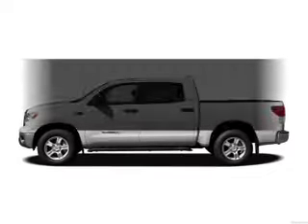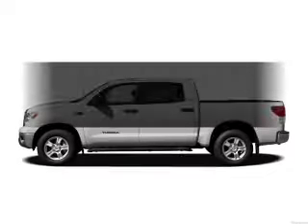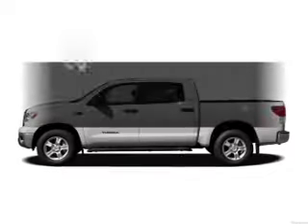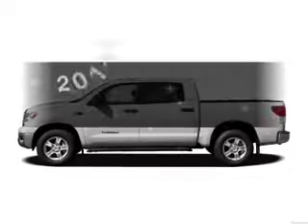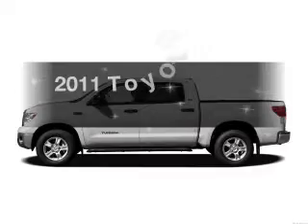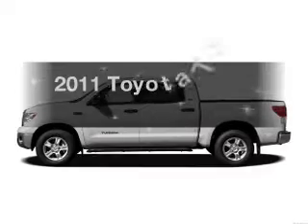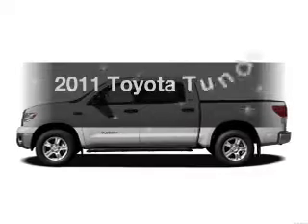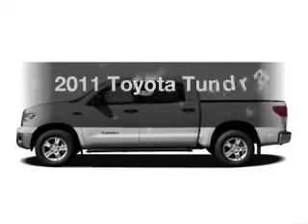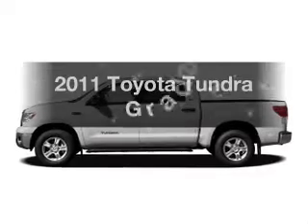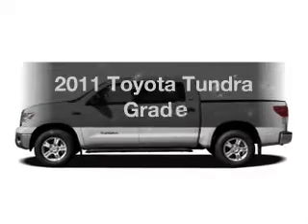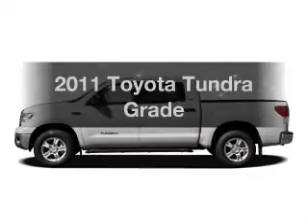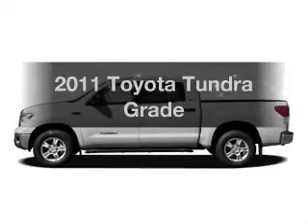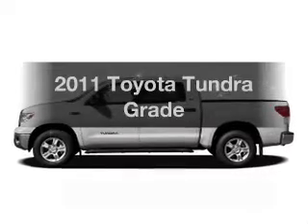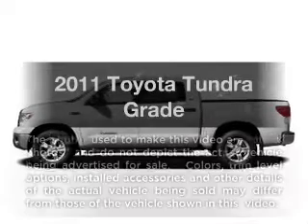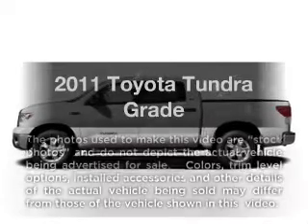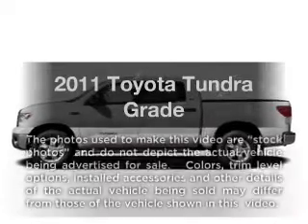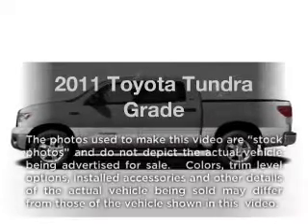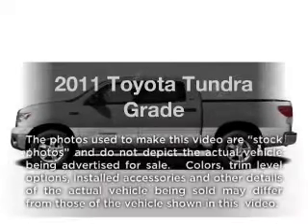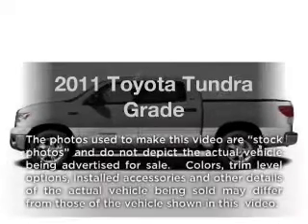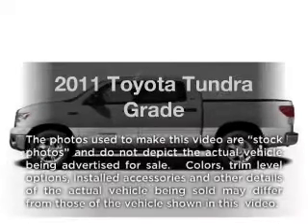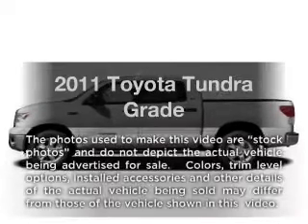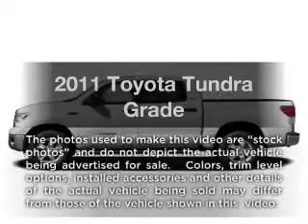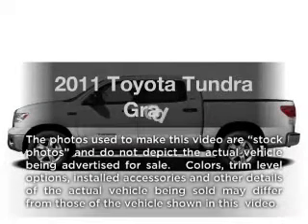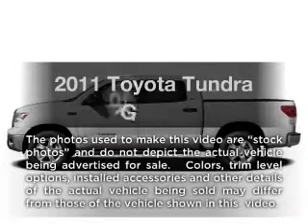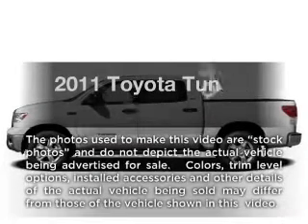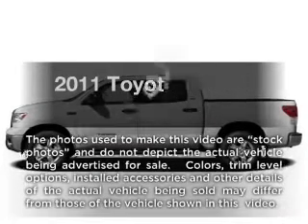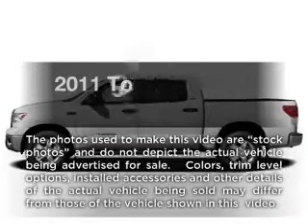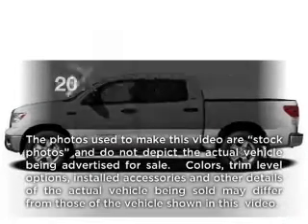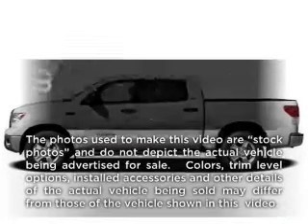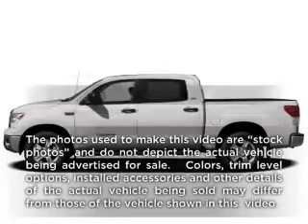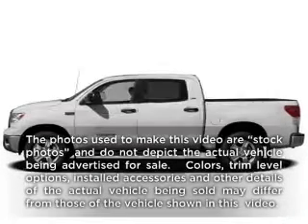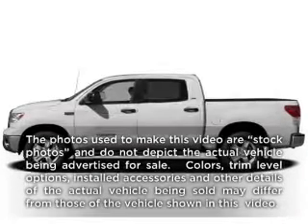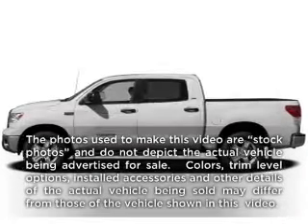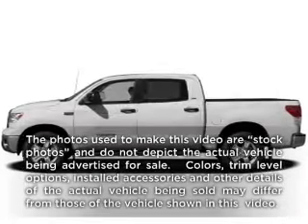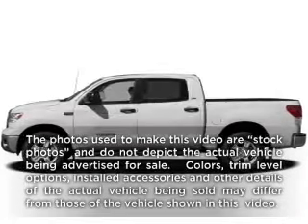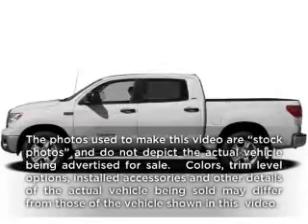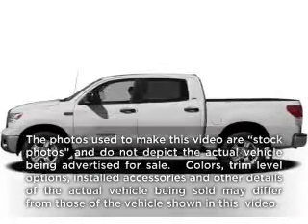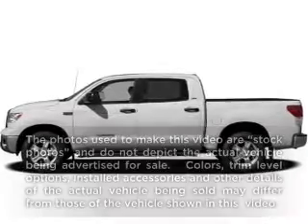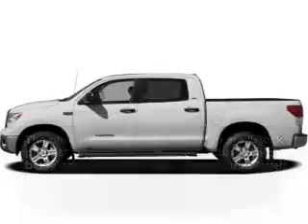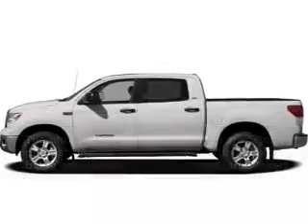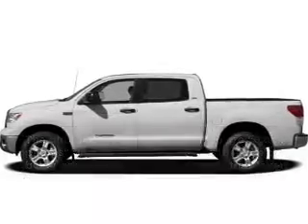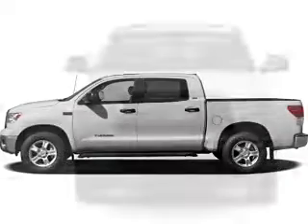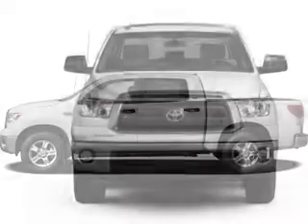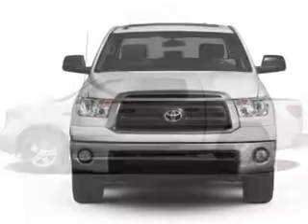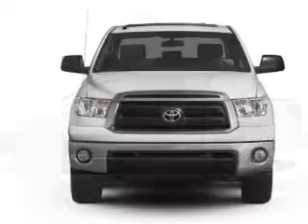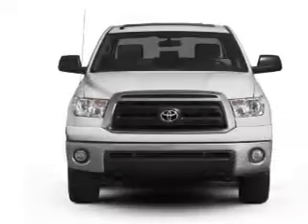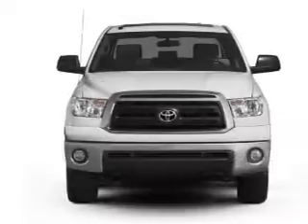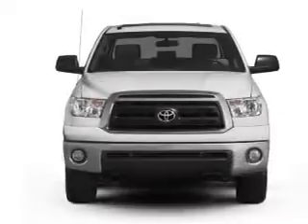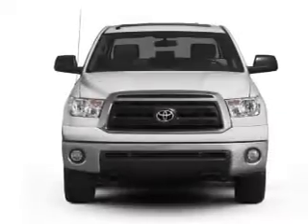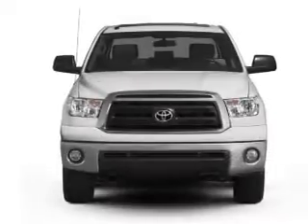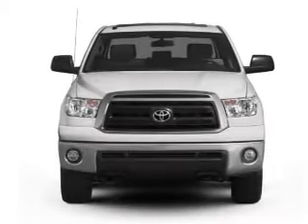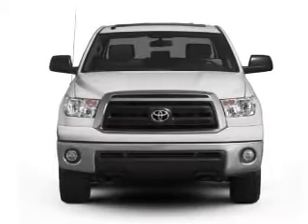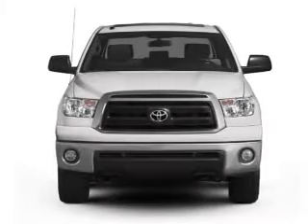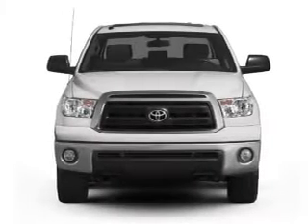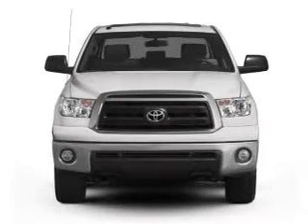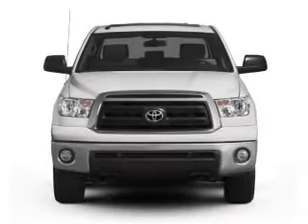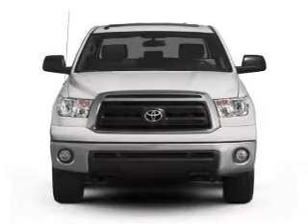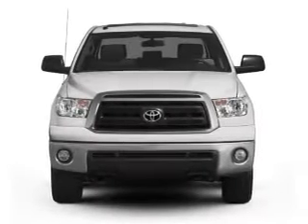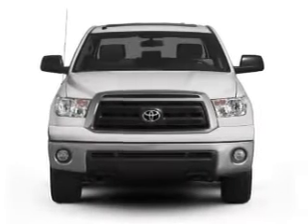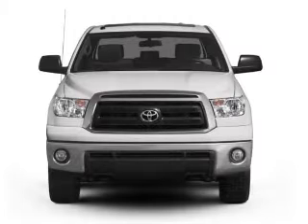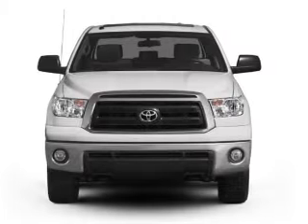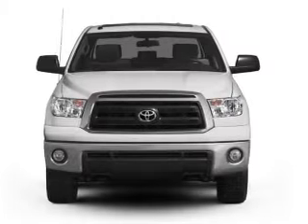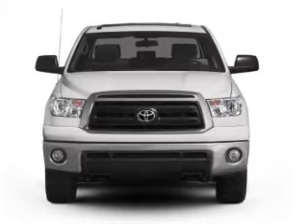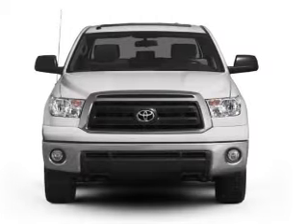Get noticed in this 2011 Toyota Tundra. Everything you need under one roof with this great vehicle.